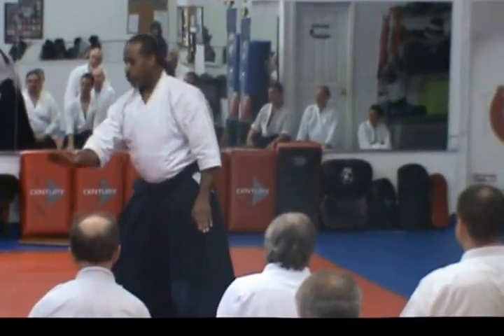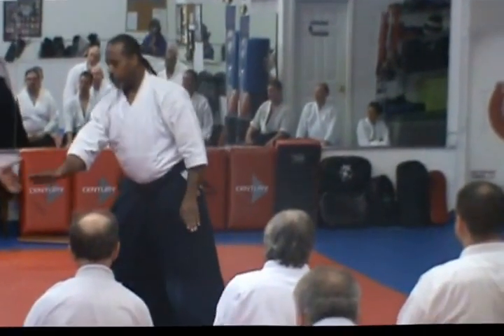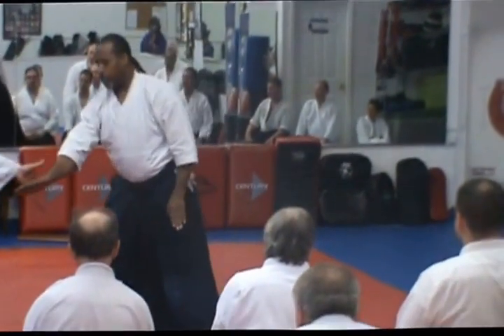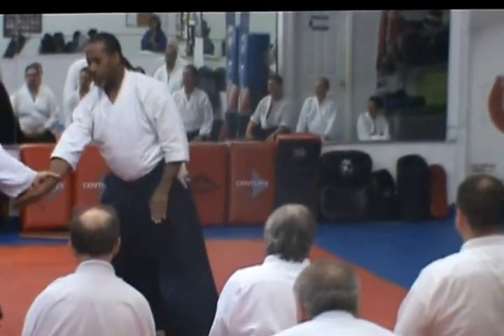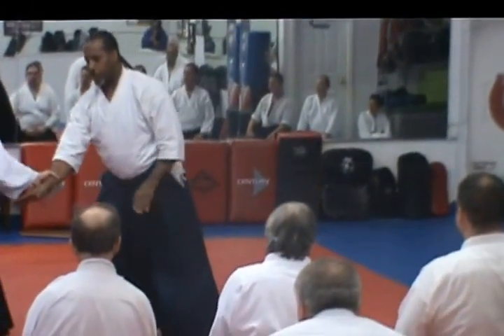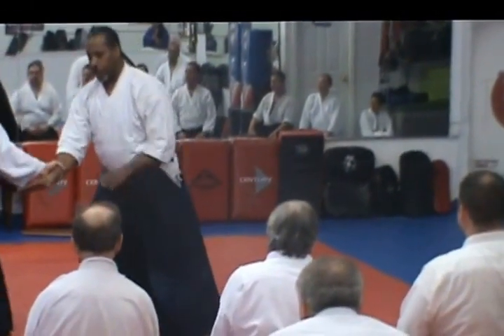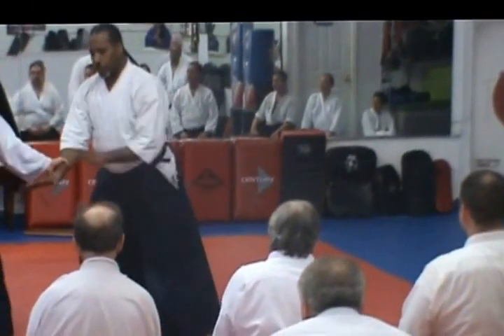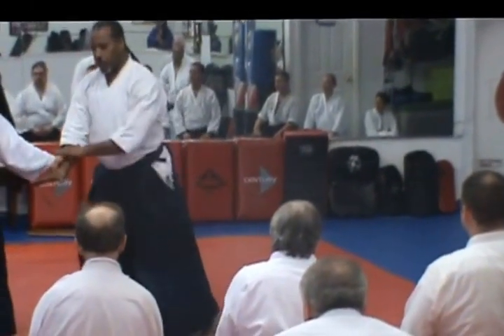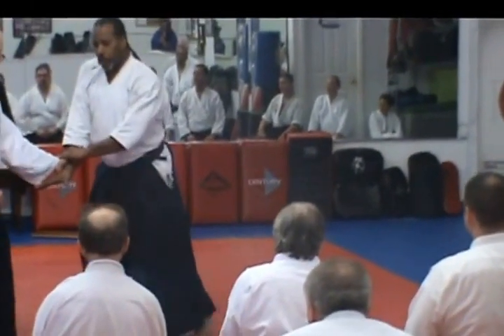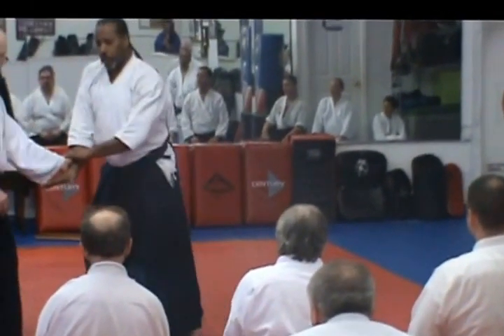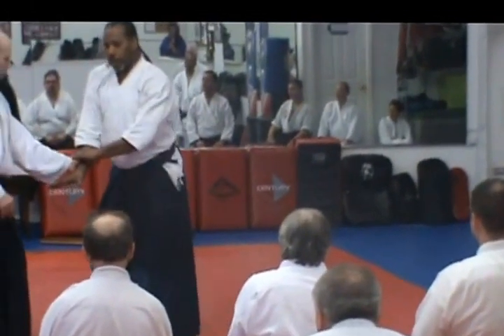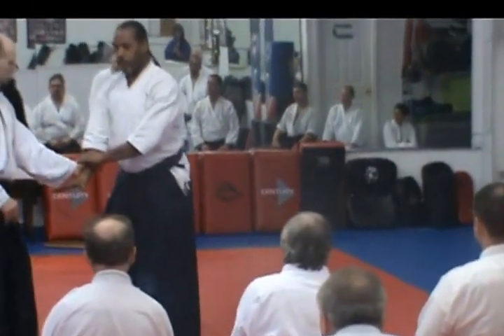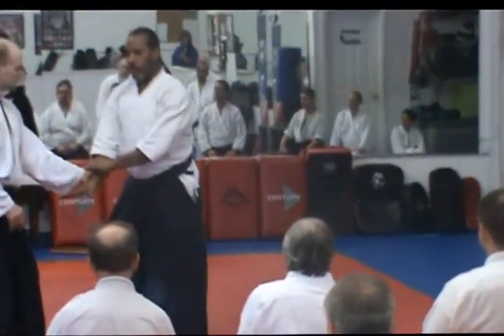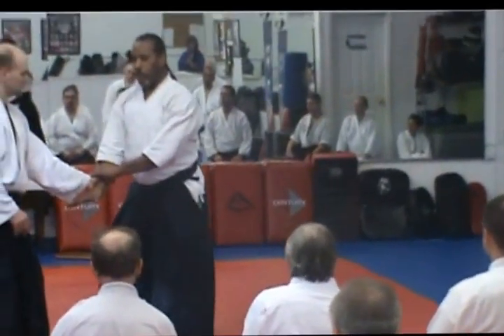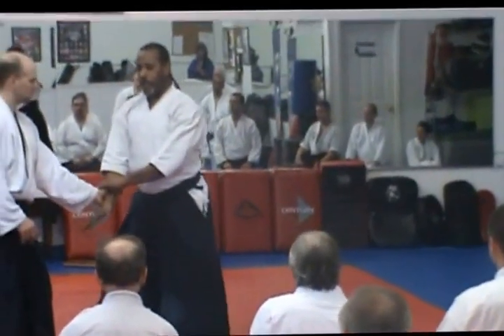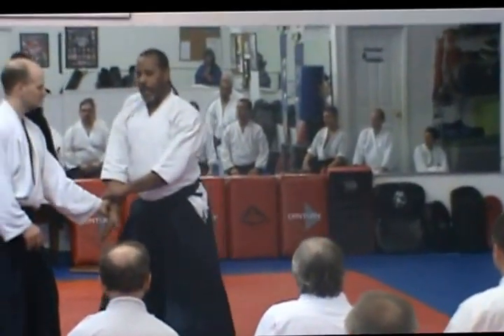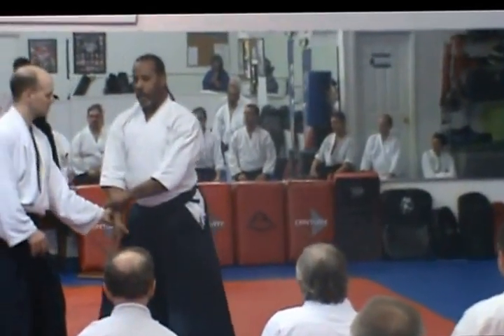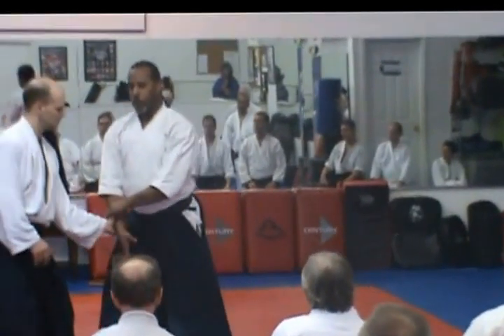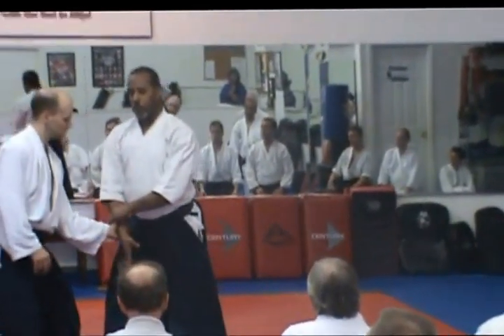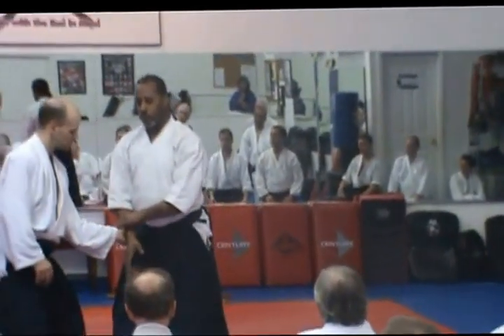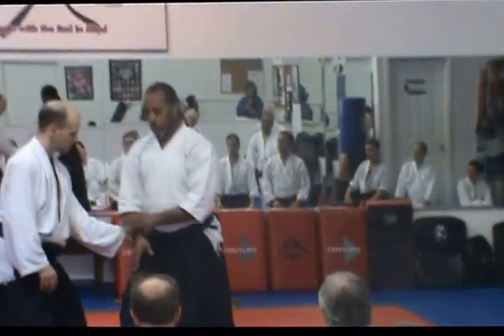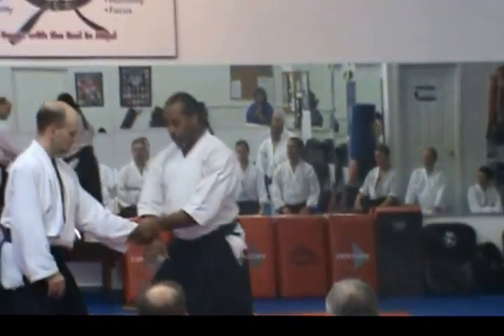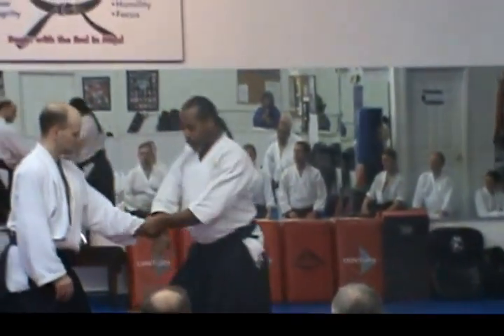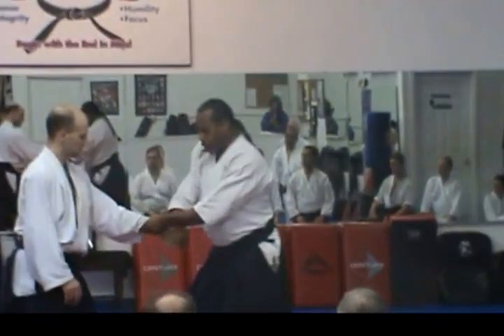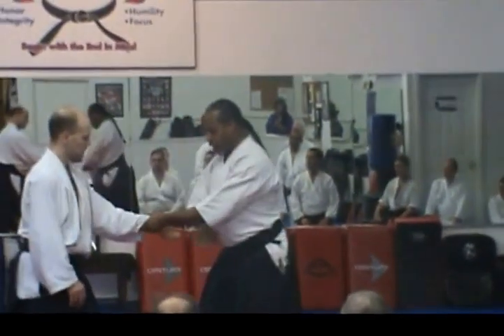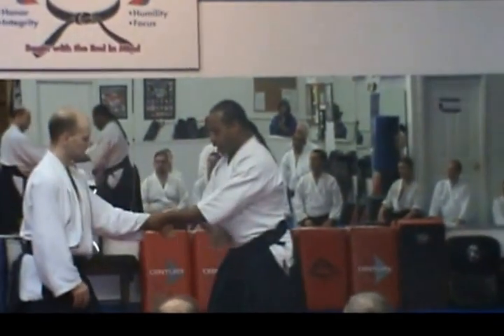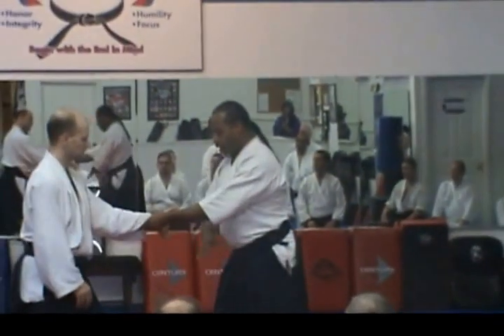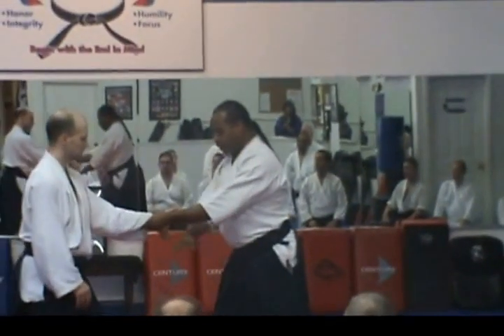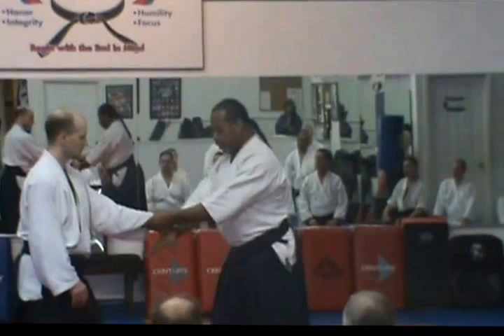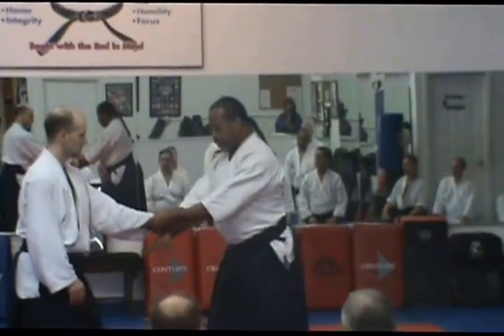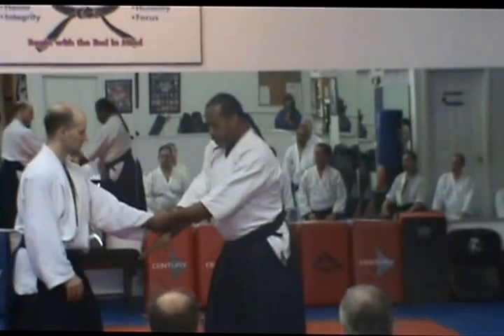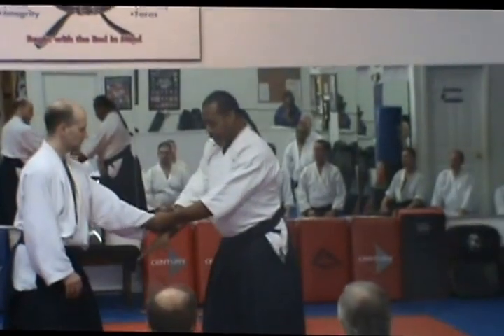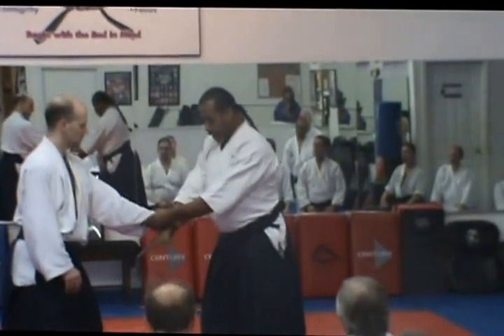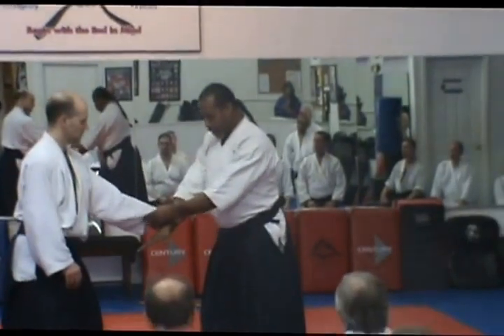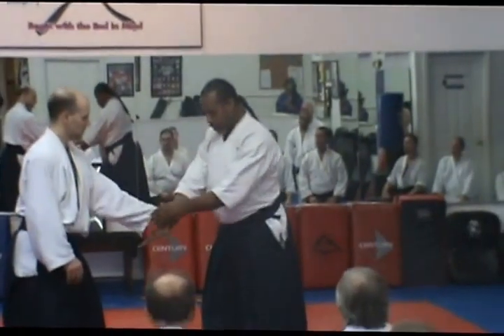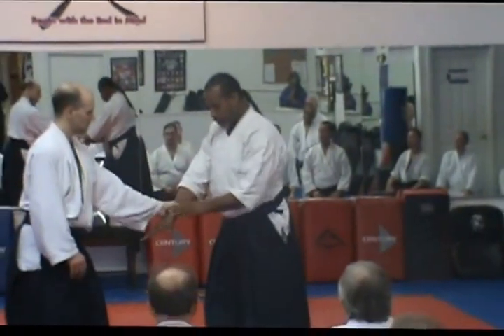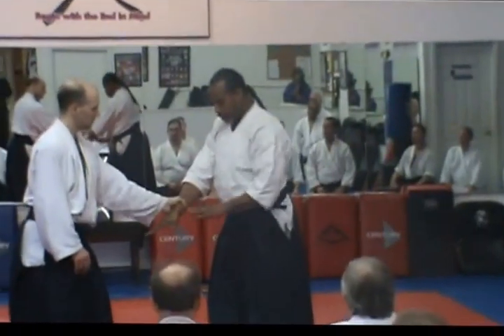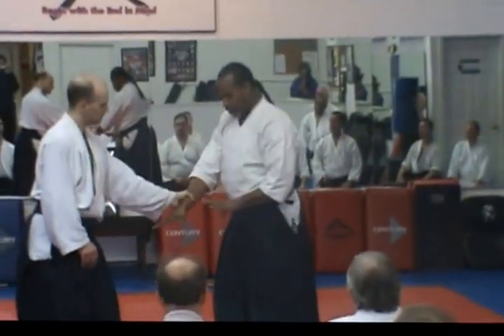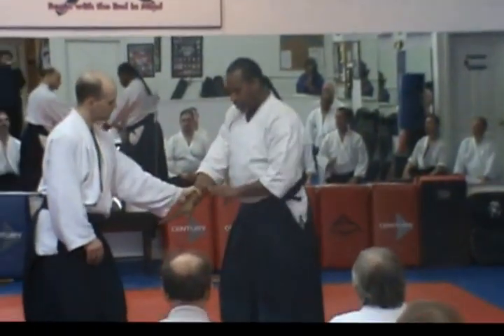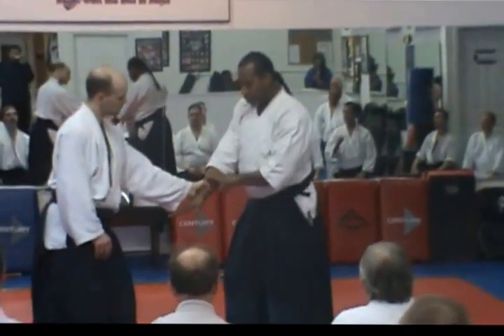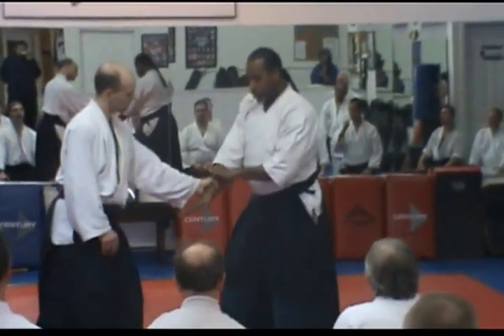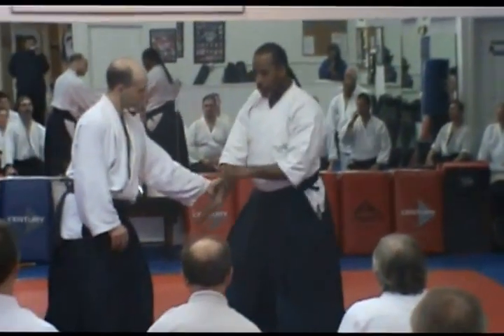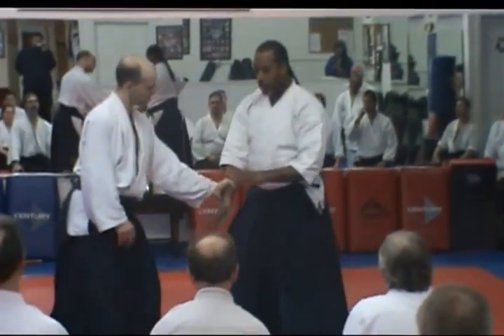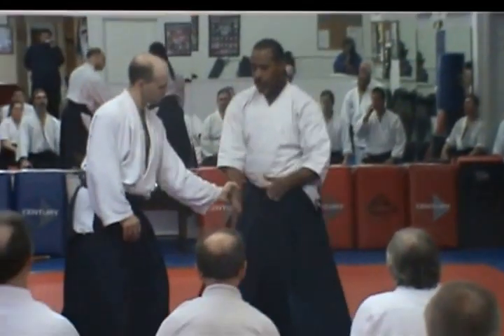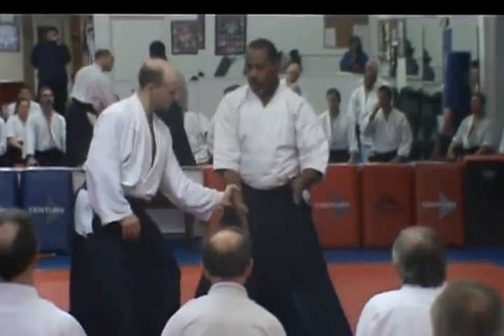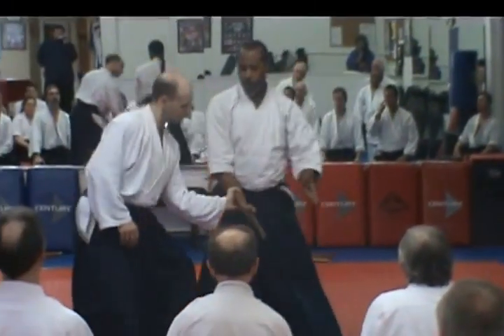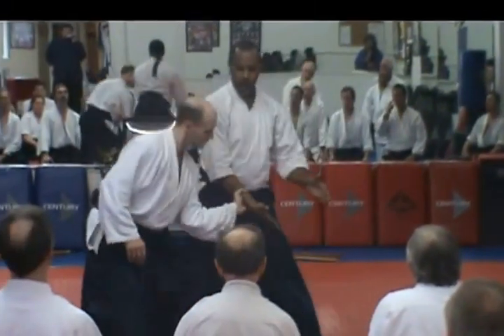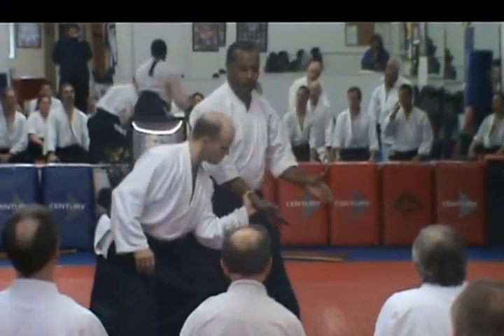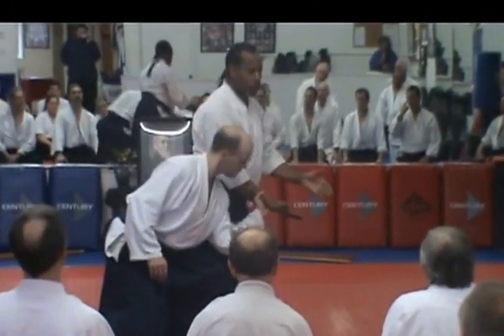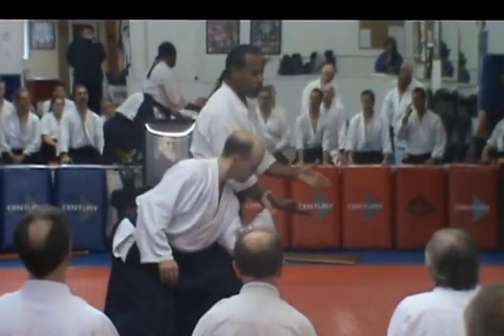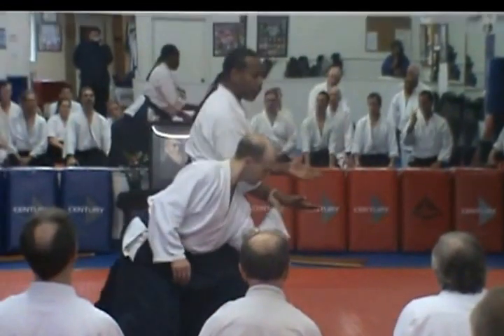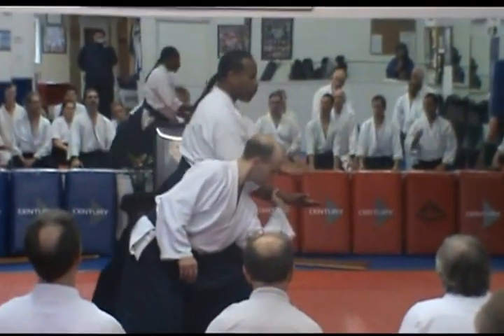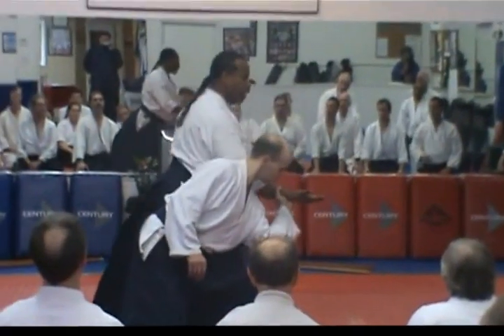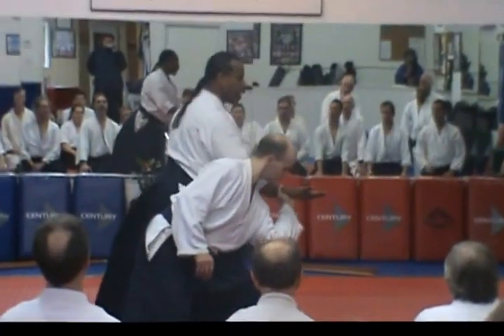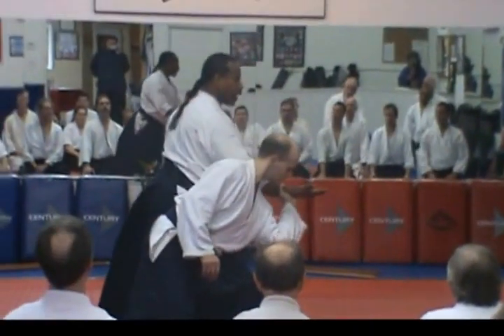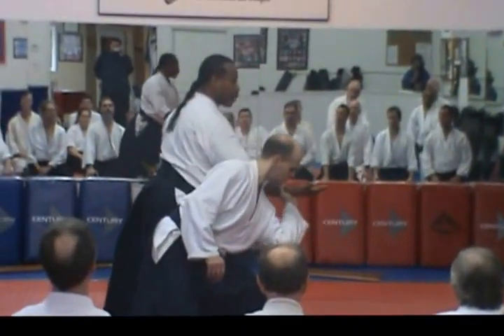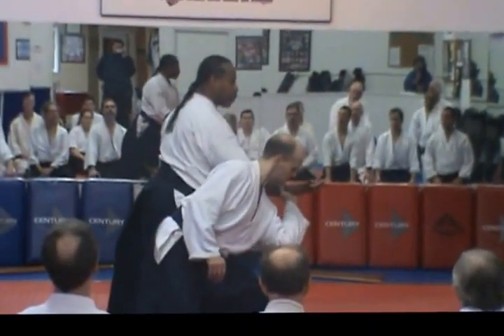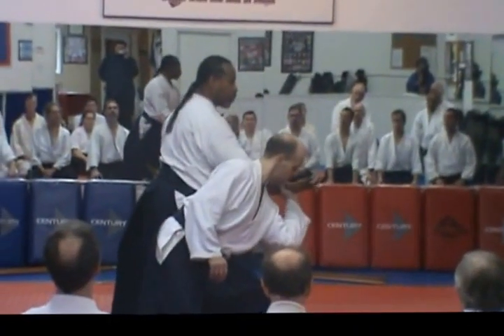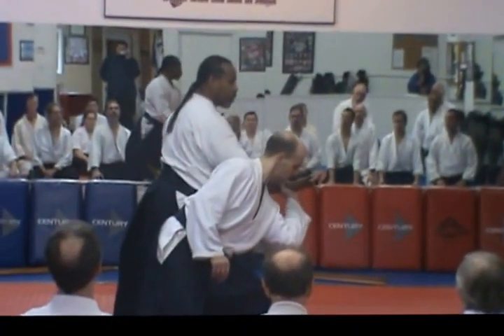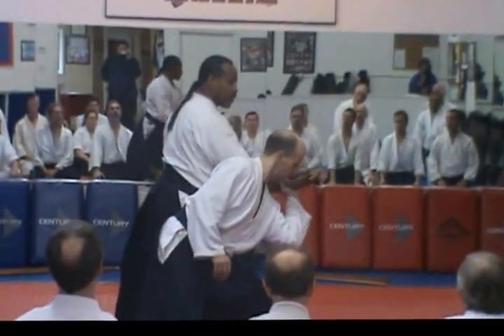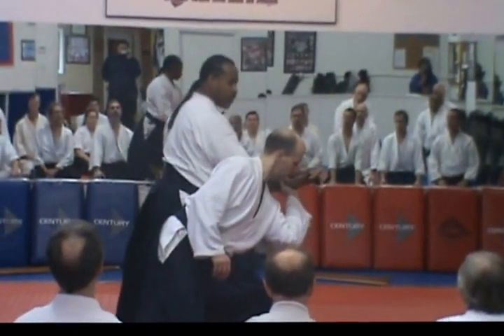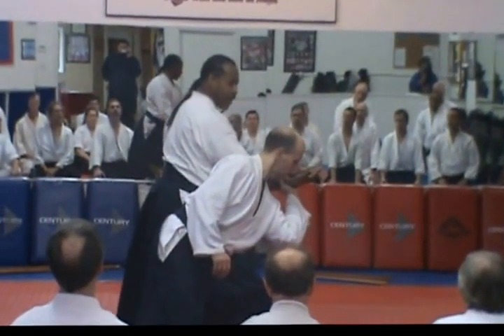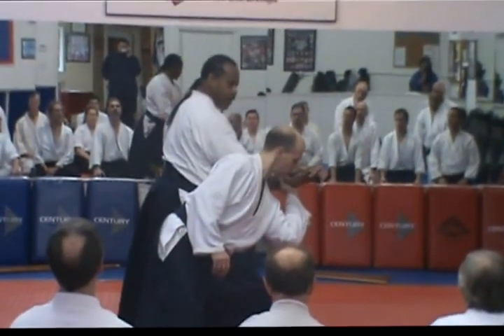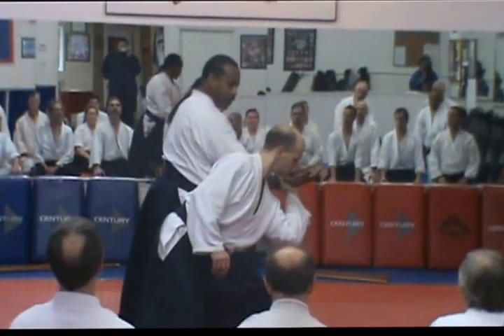Grip. You want Uke to go downwards. So that's why I offer the hand in front of you. So as my weight goes forward, it pushes him down.